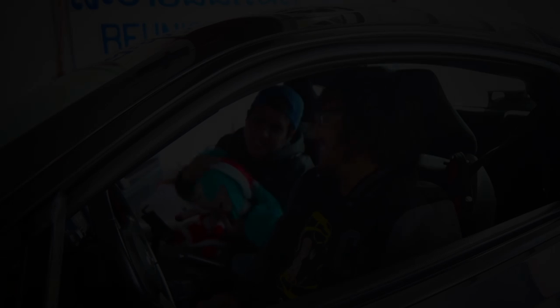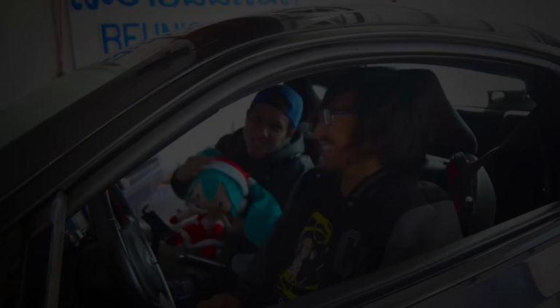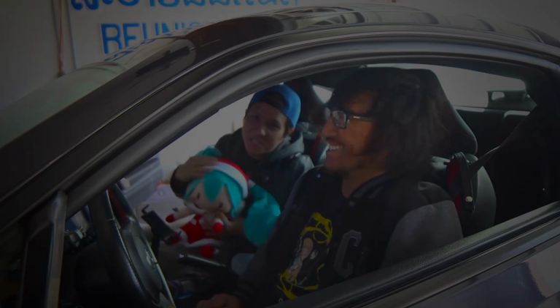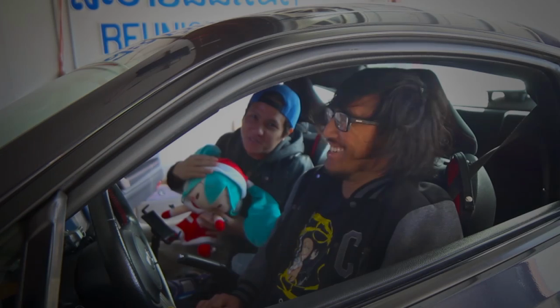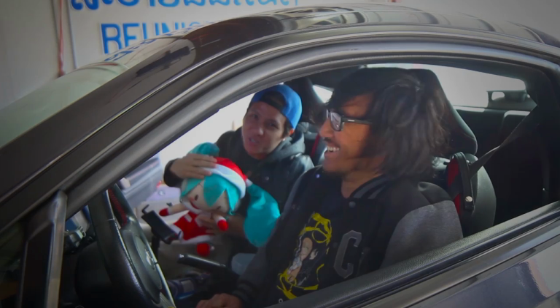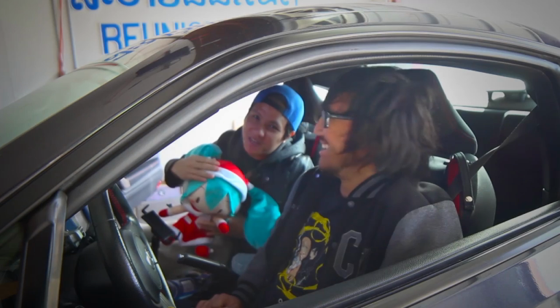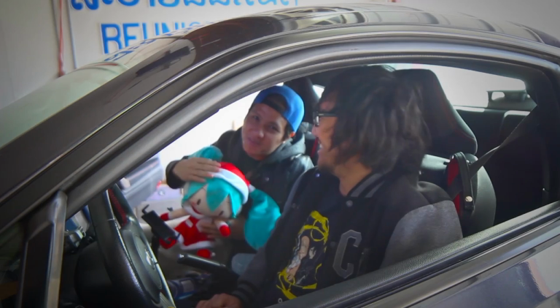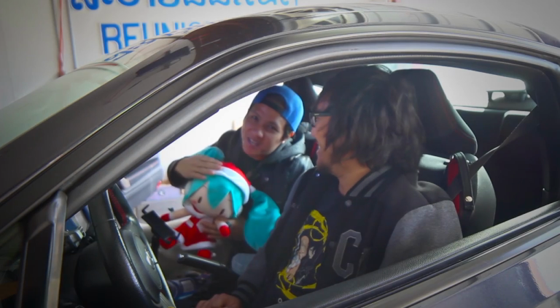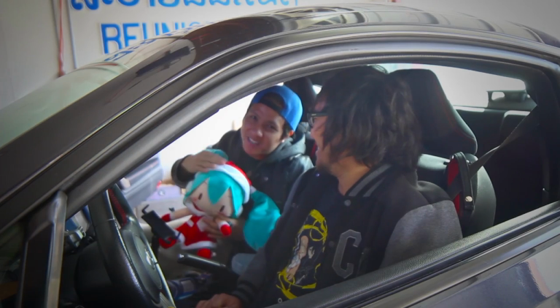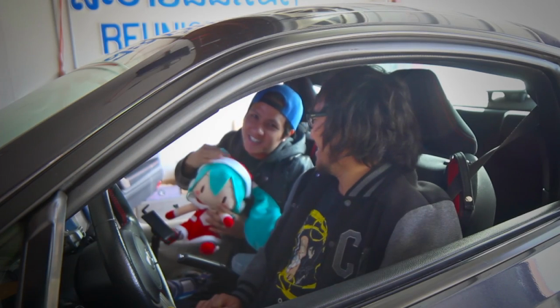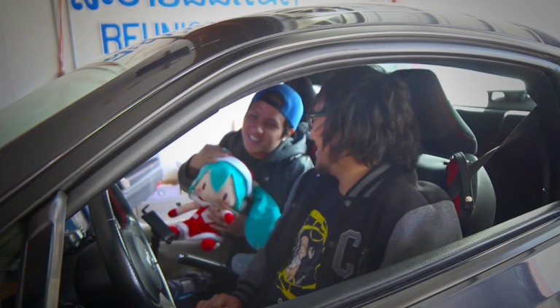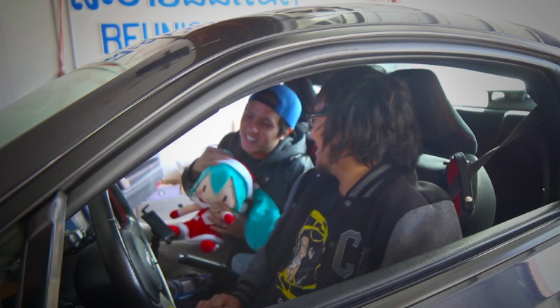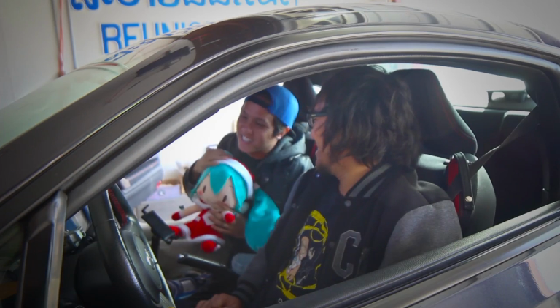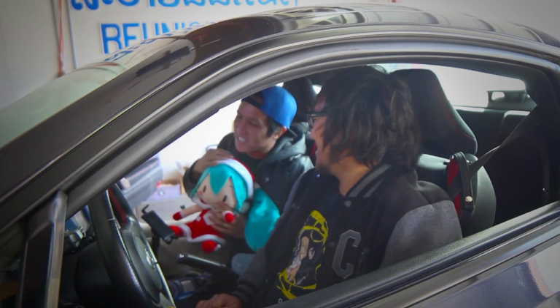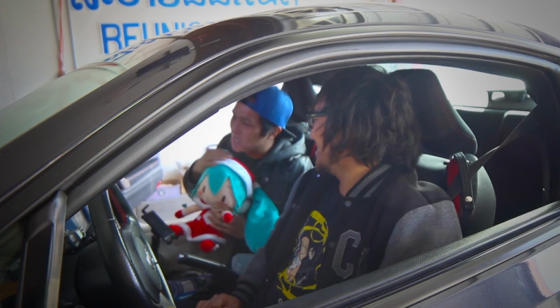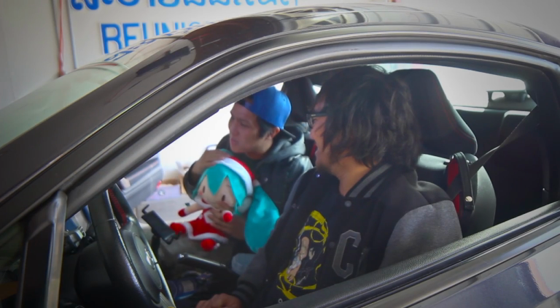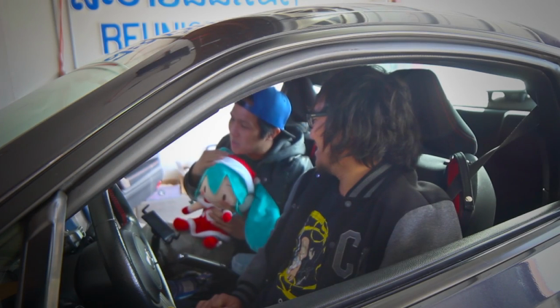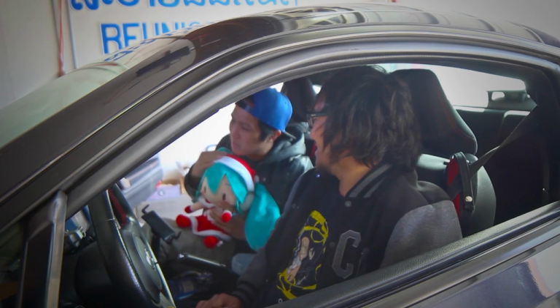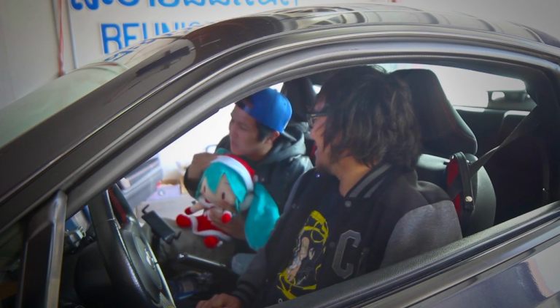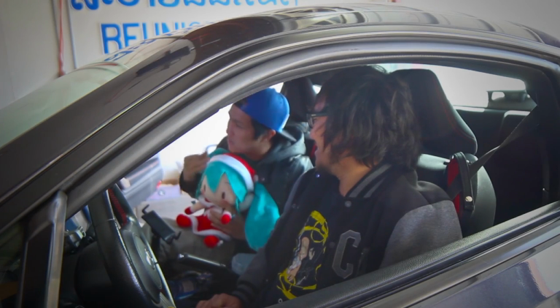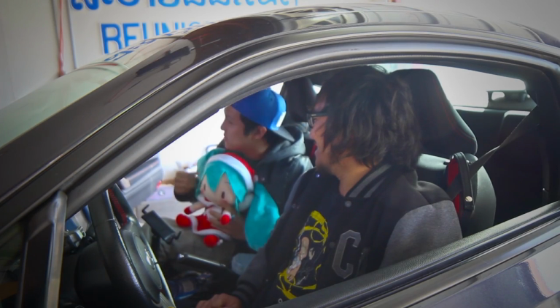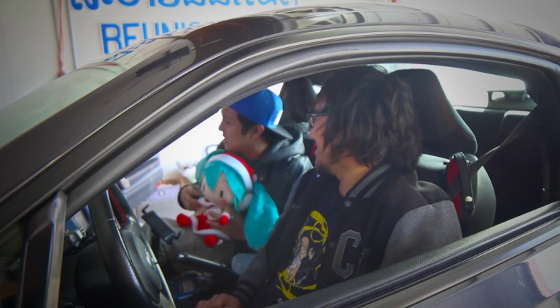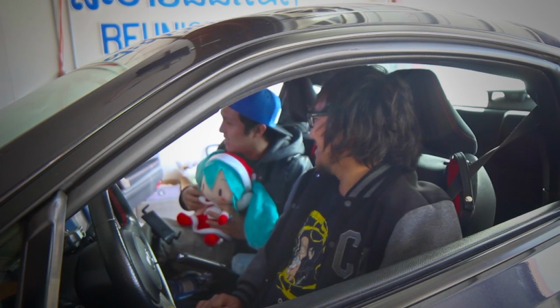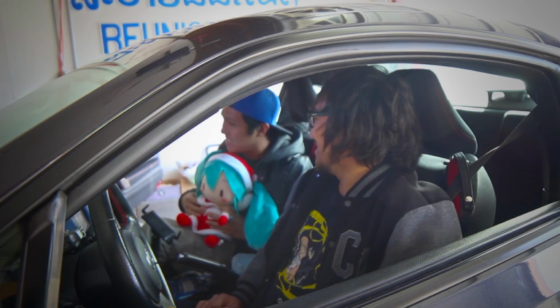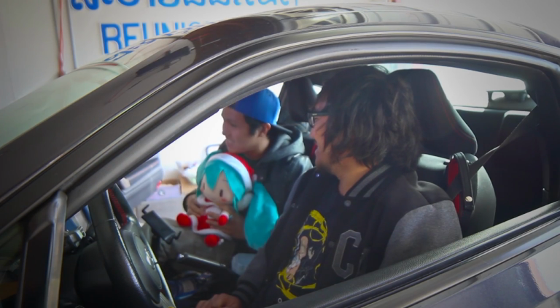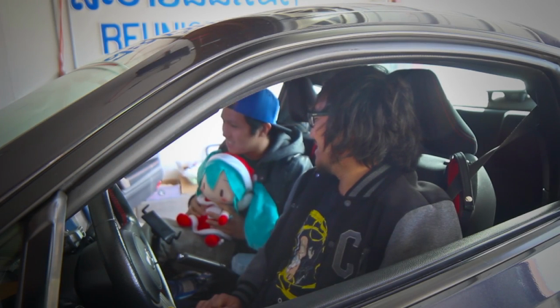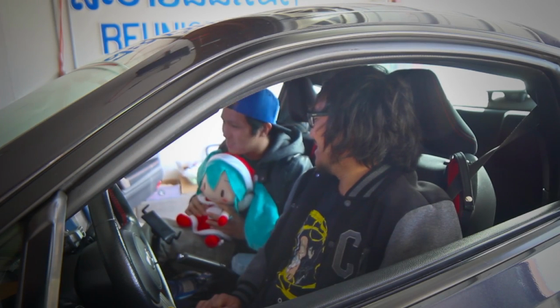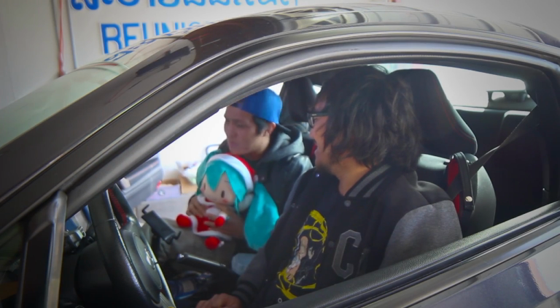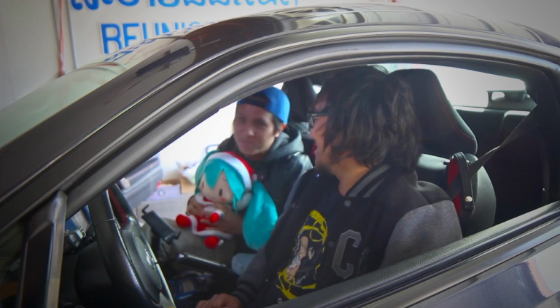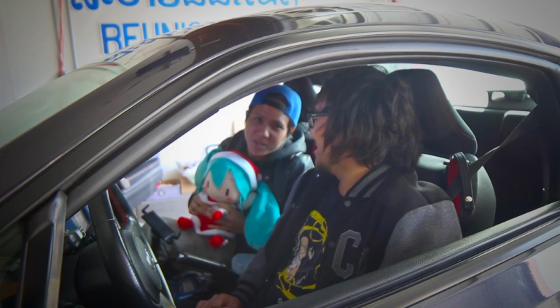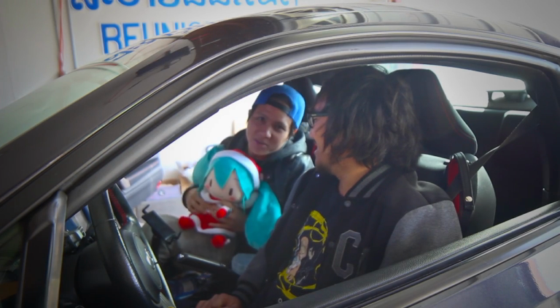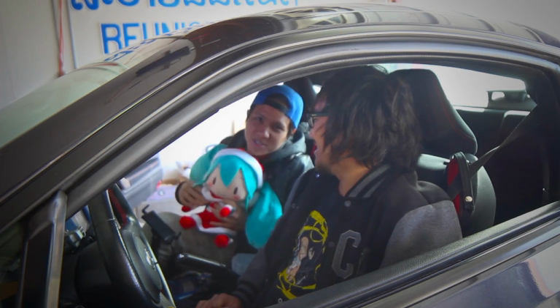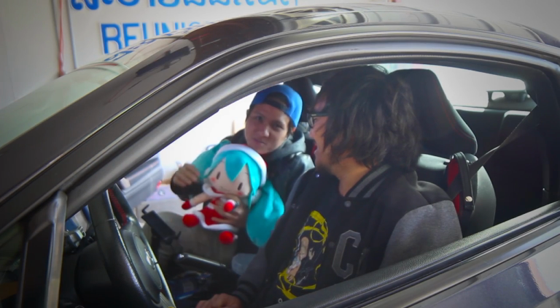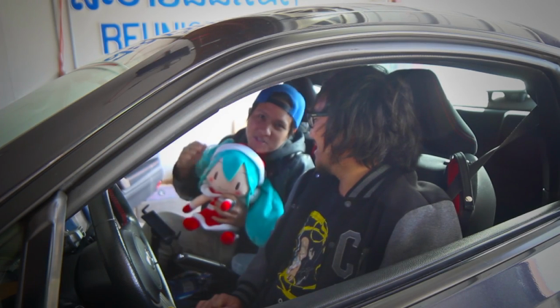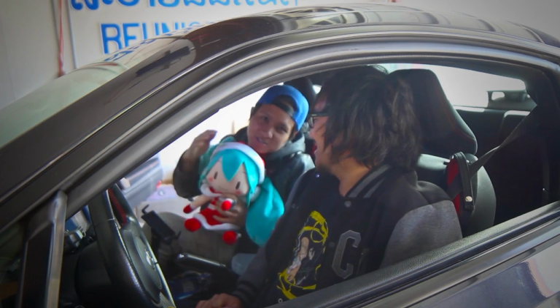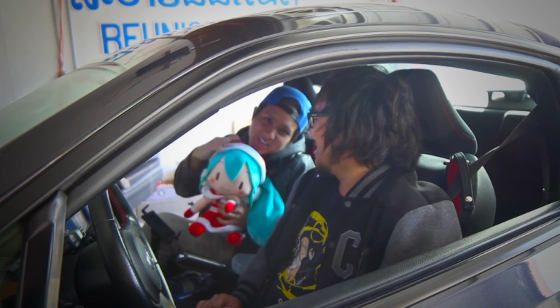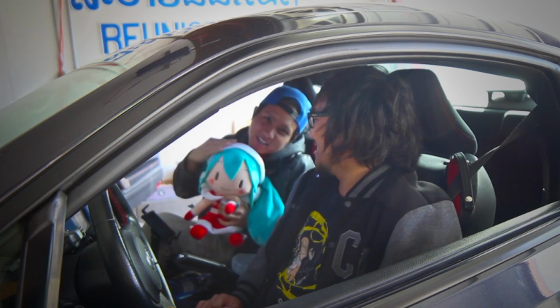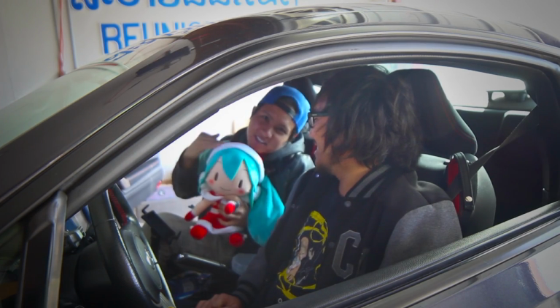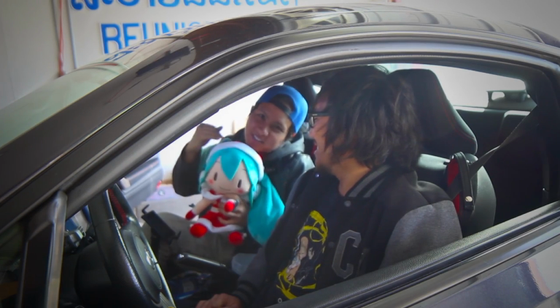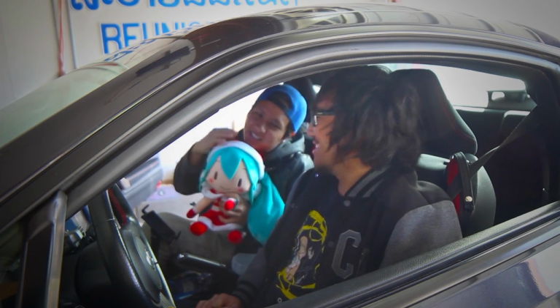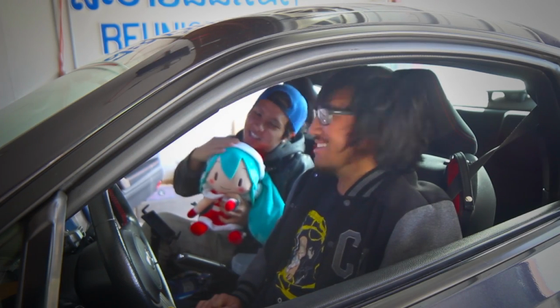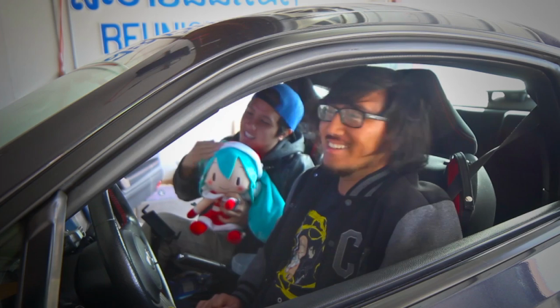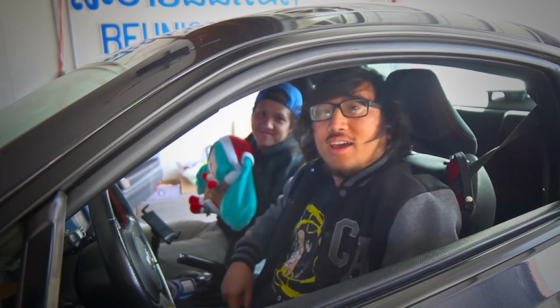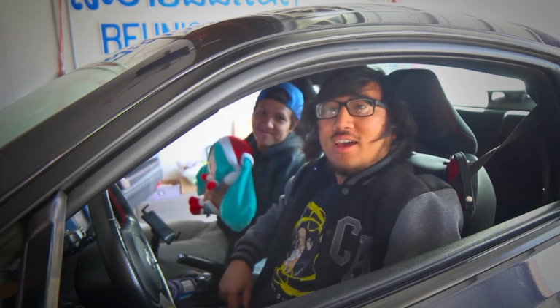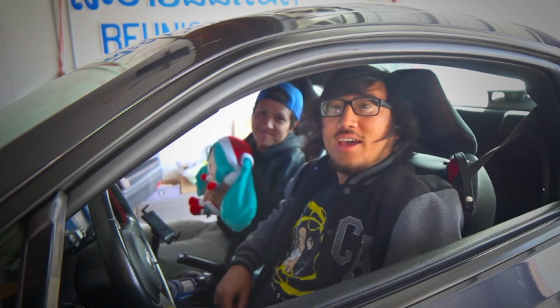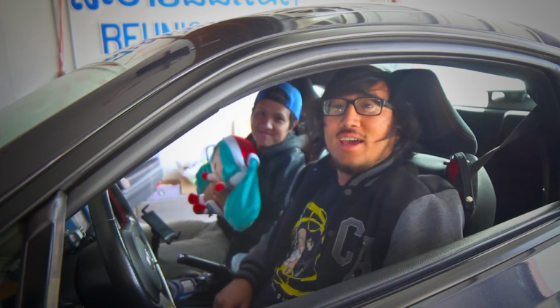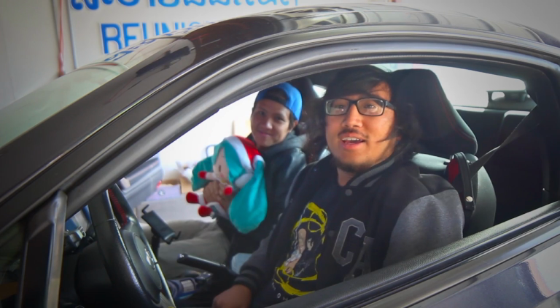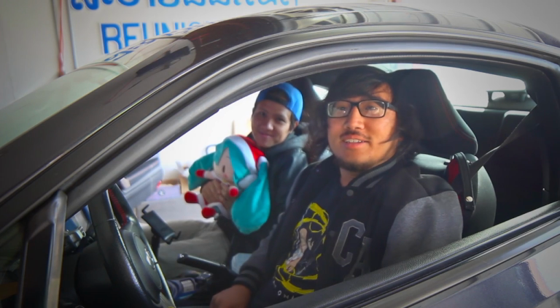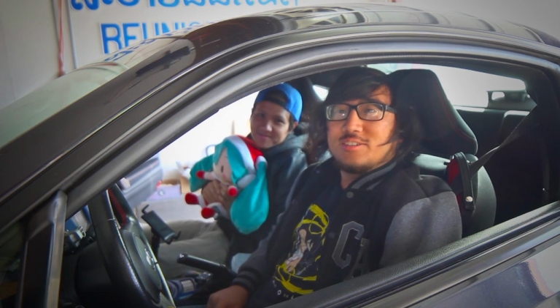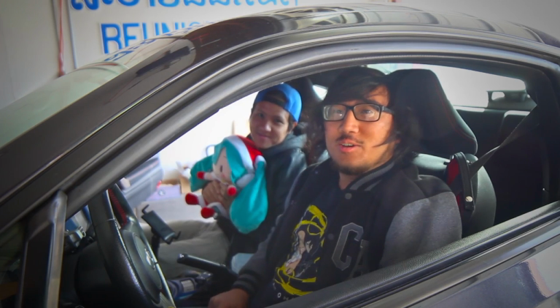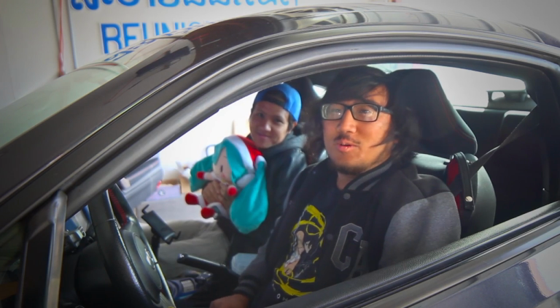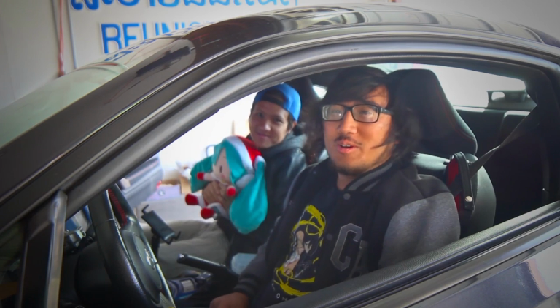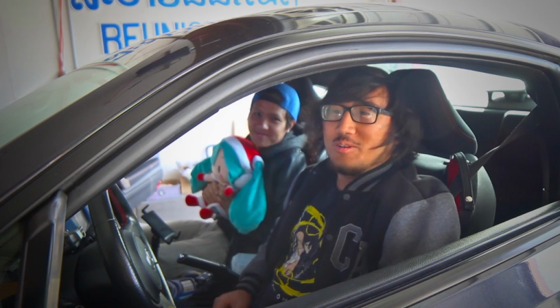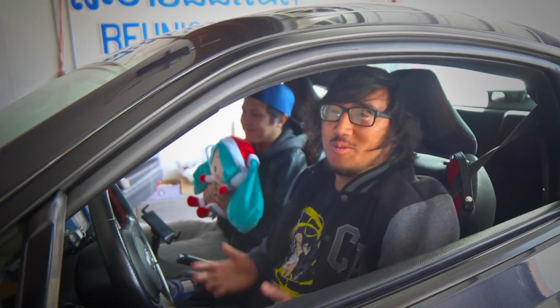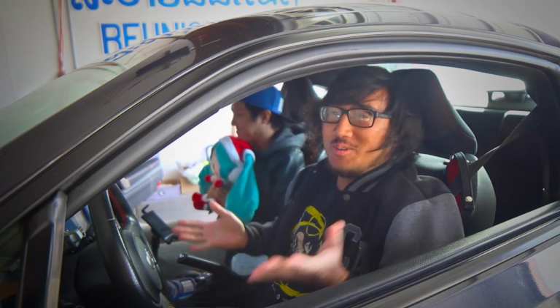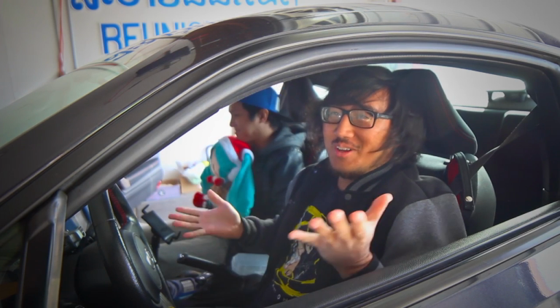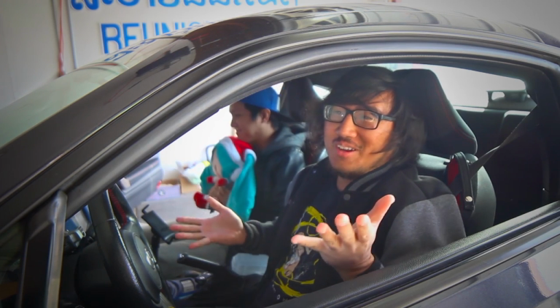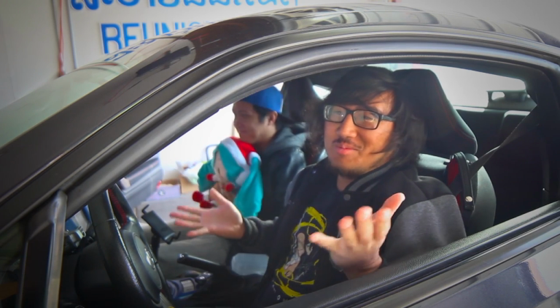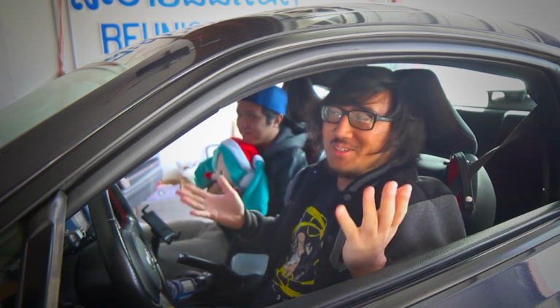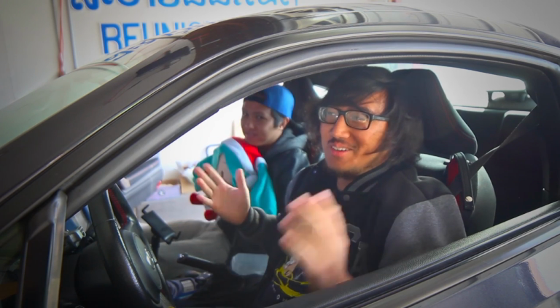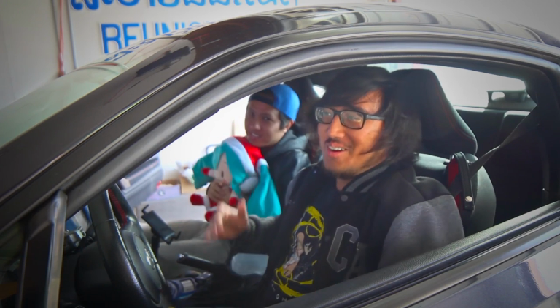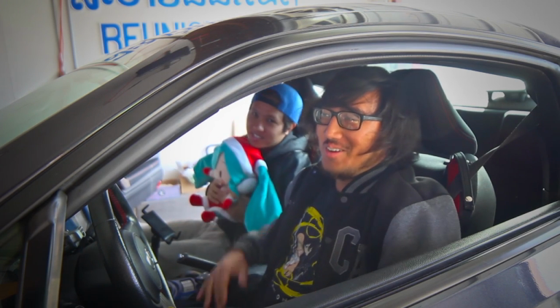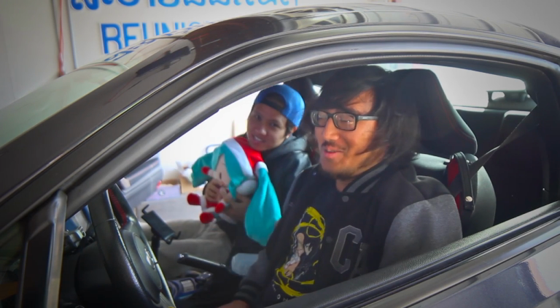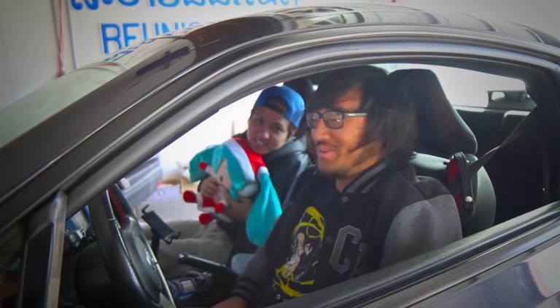So Jeff dragged me out here to come help him, and I'm playing with his Mika right now. Hey guys, so welcome to another episode of Car Noob.